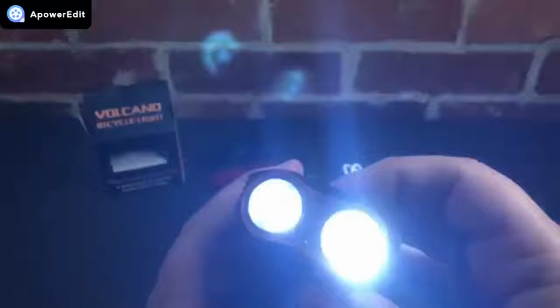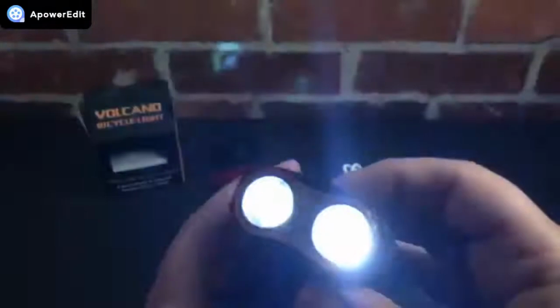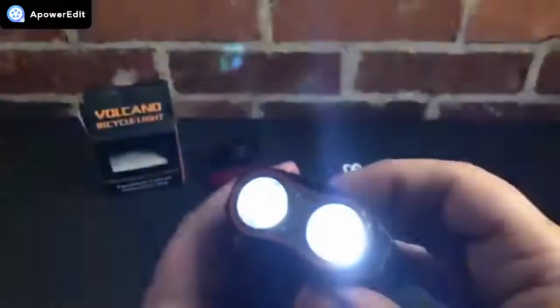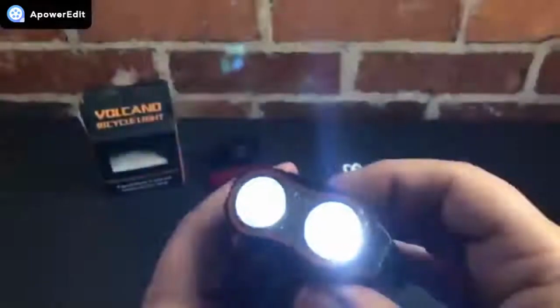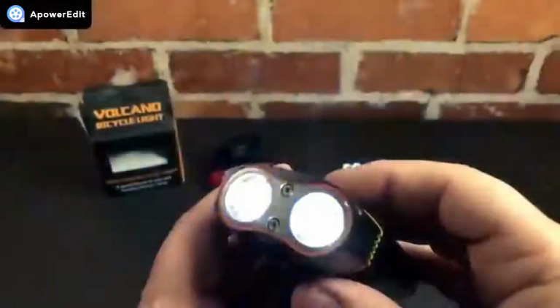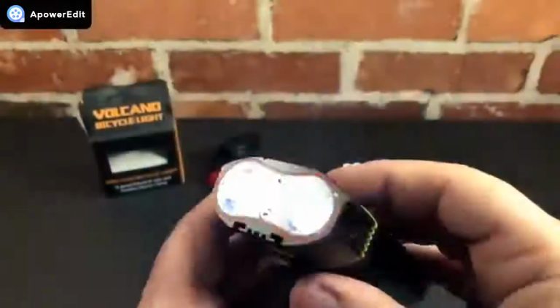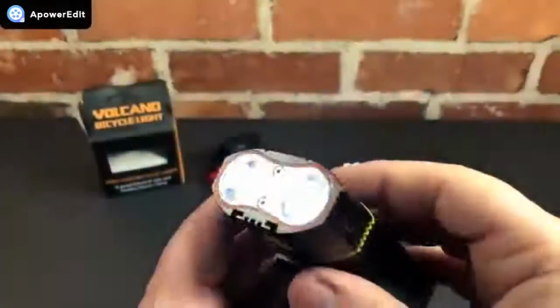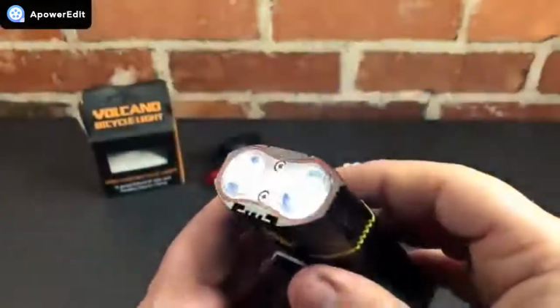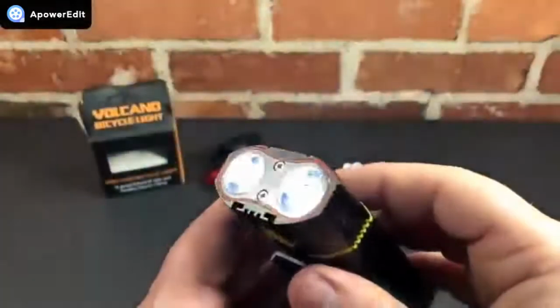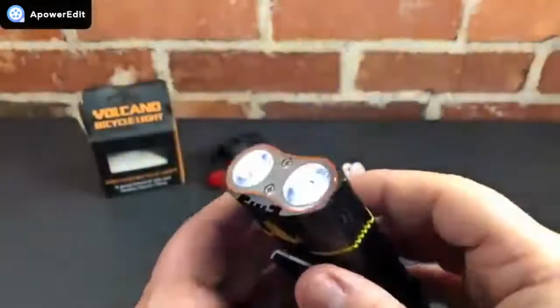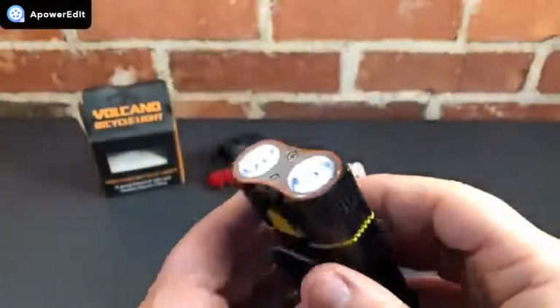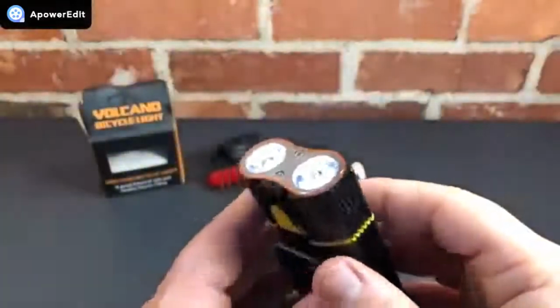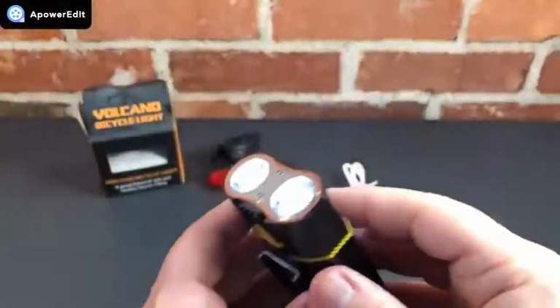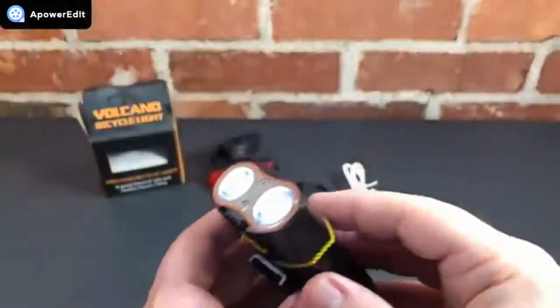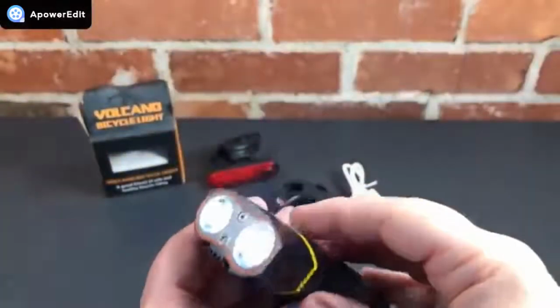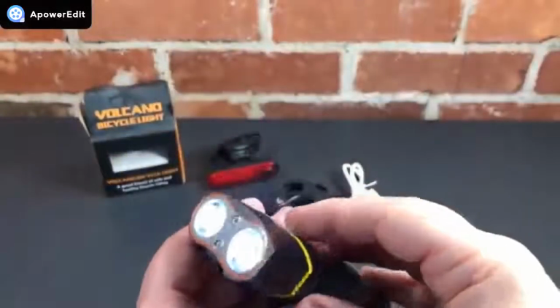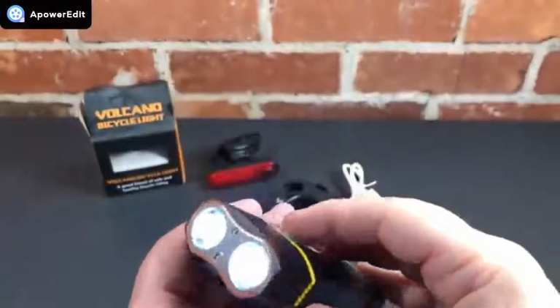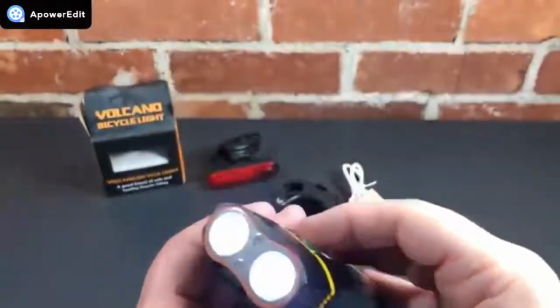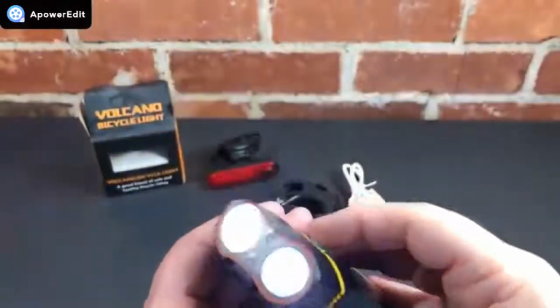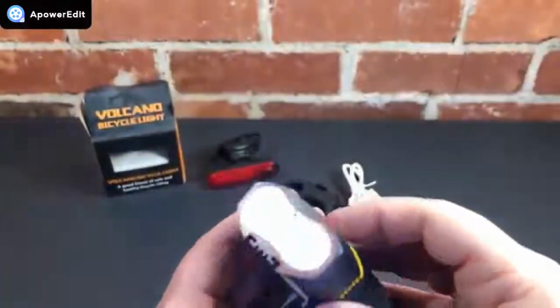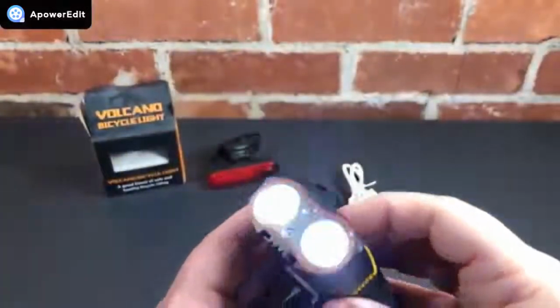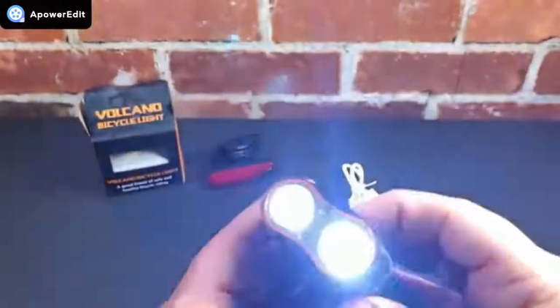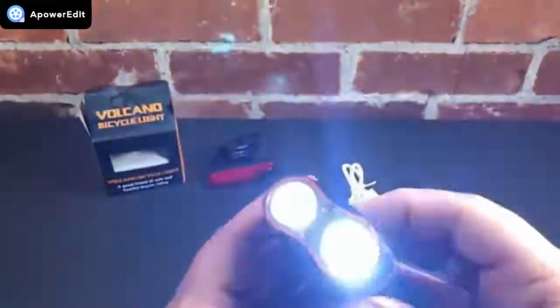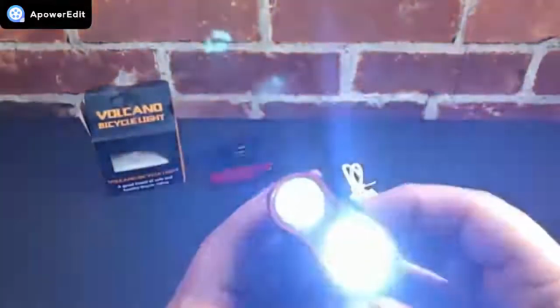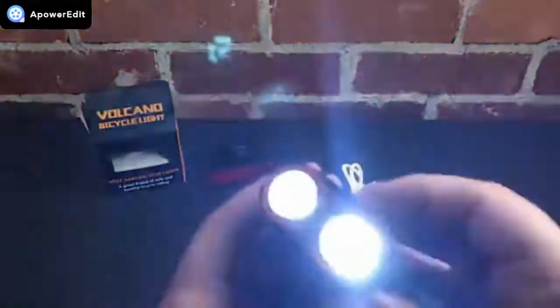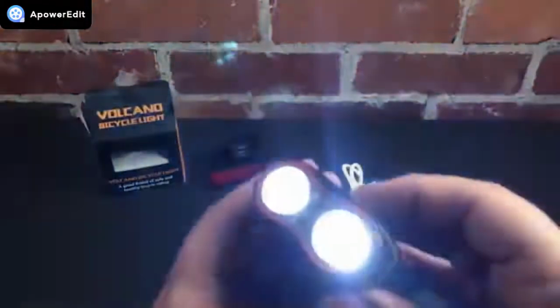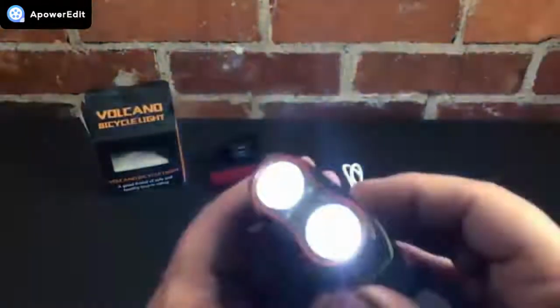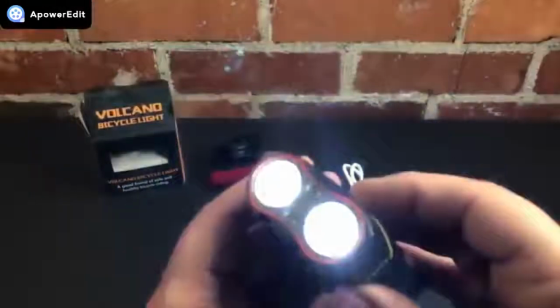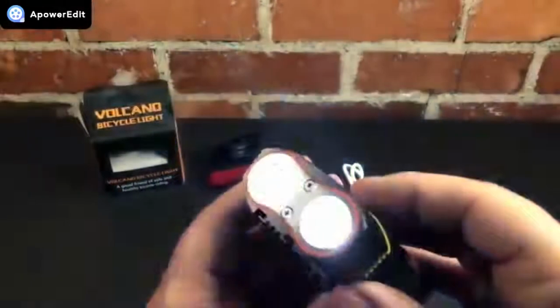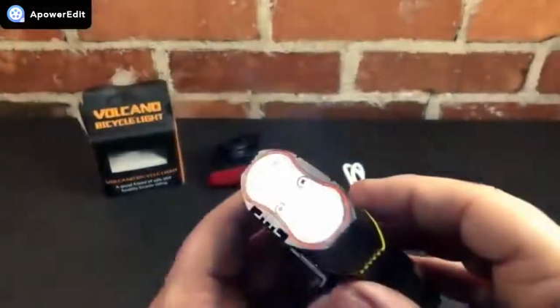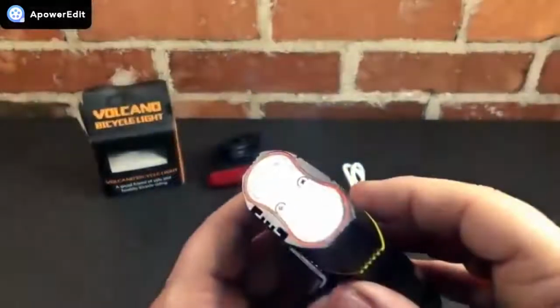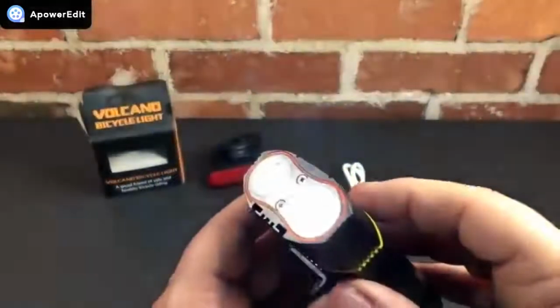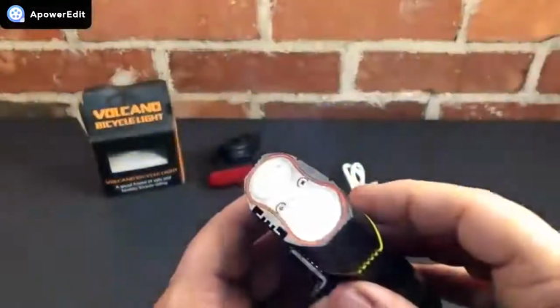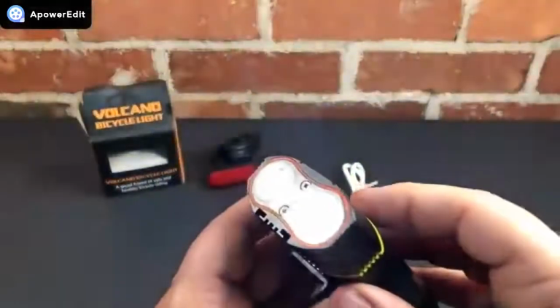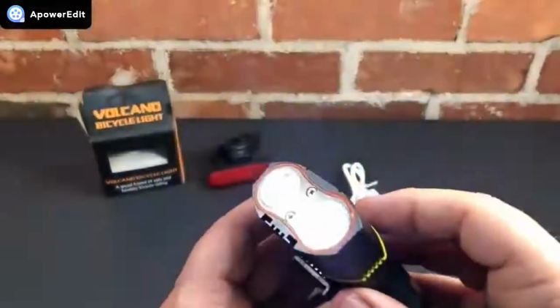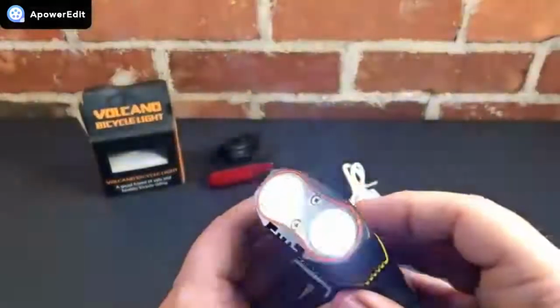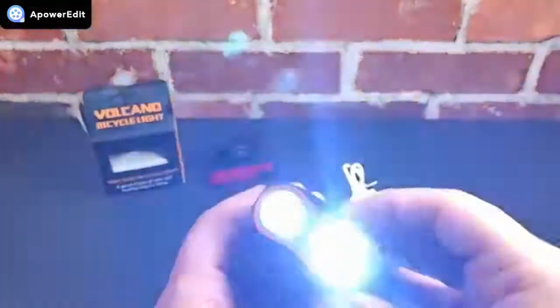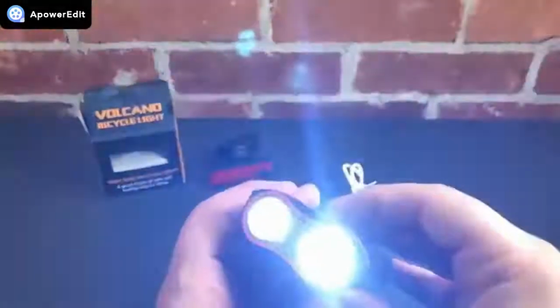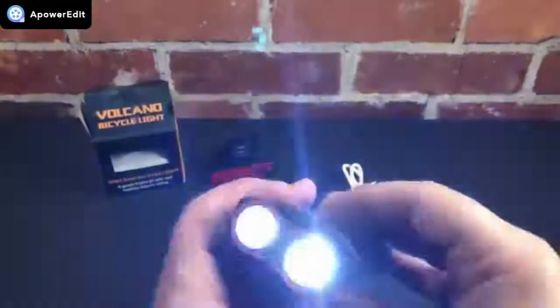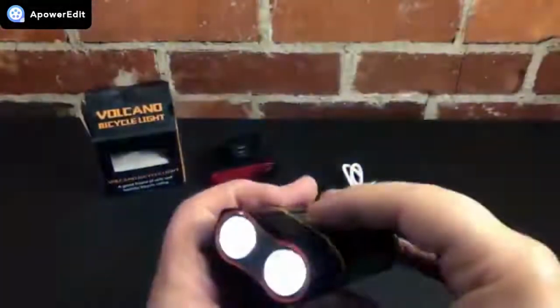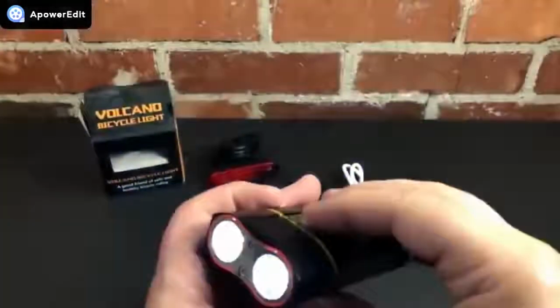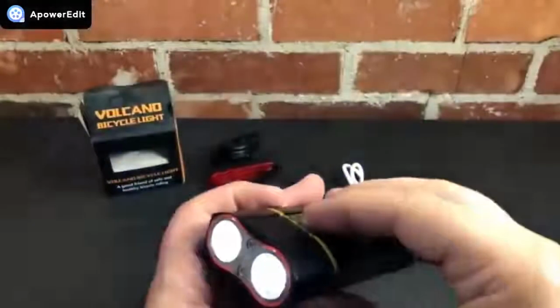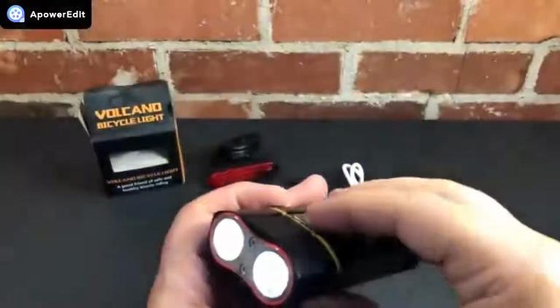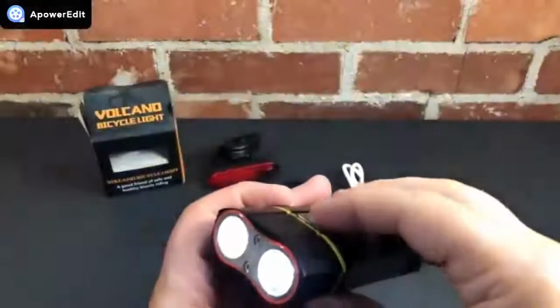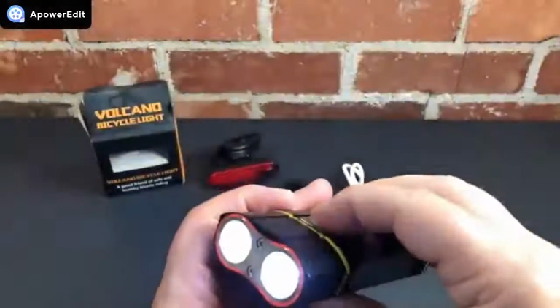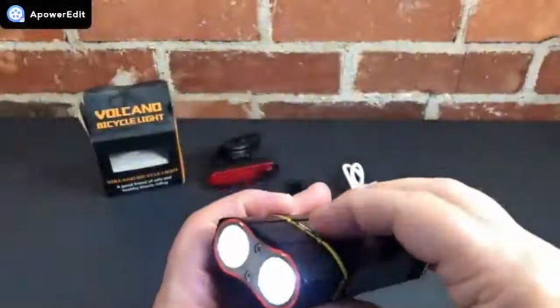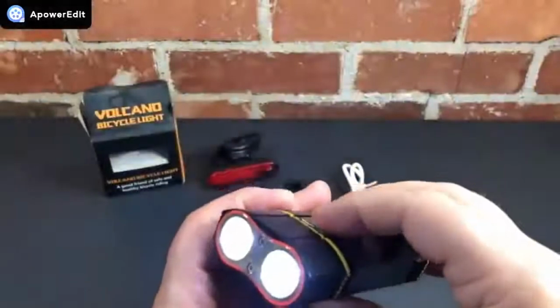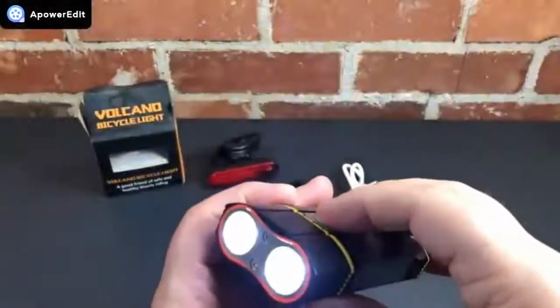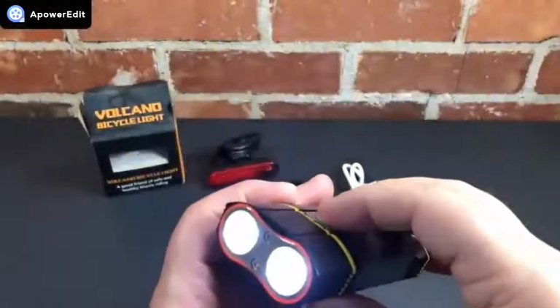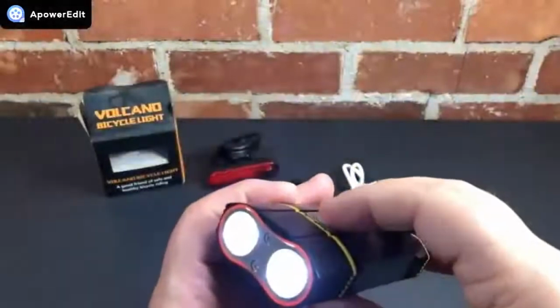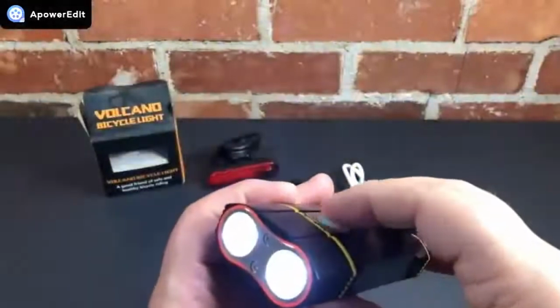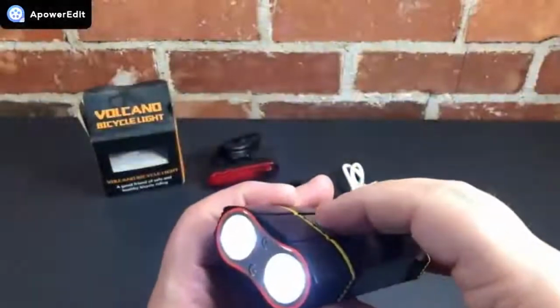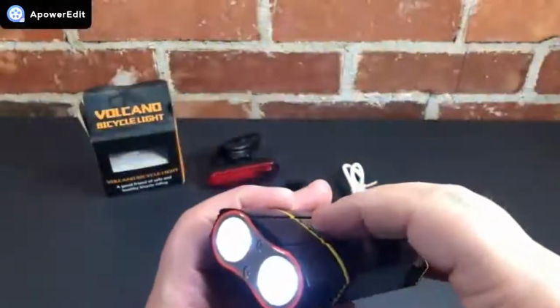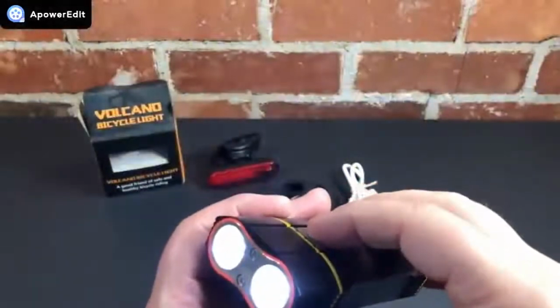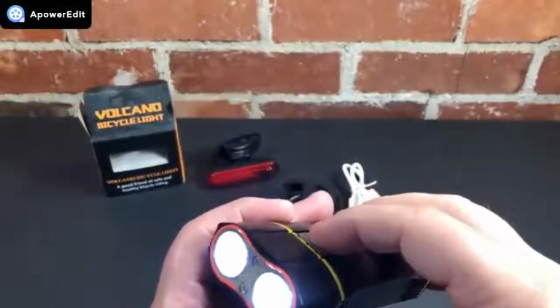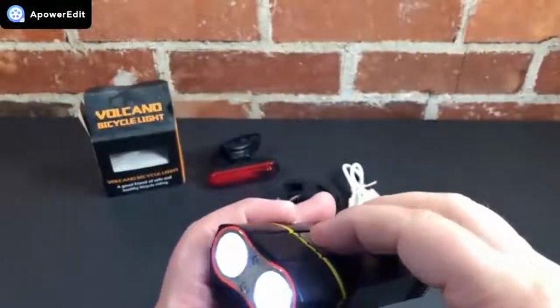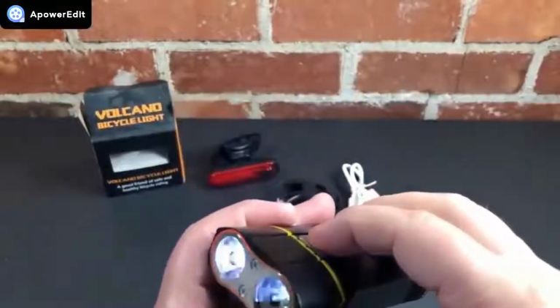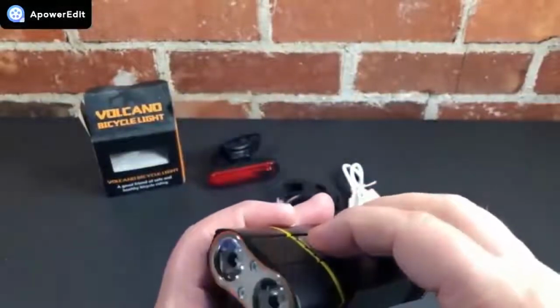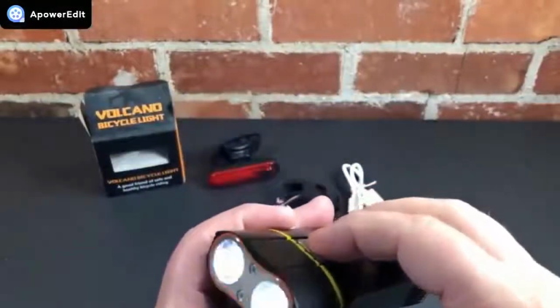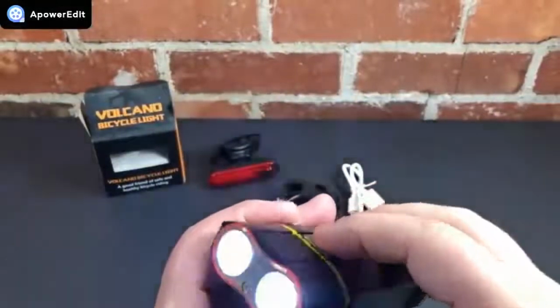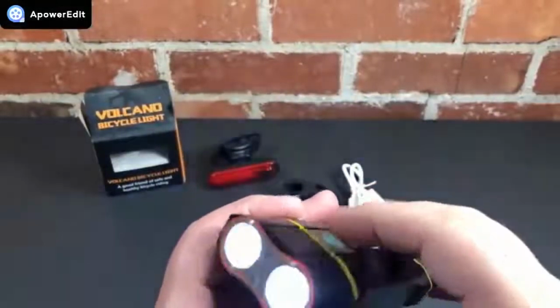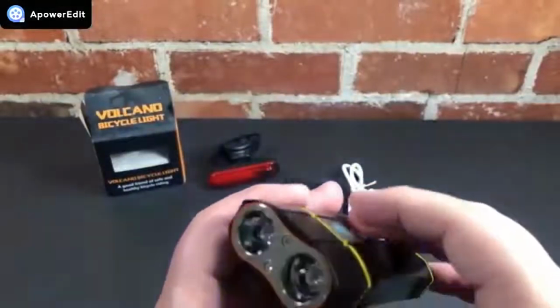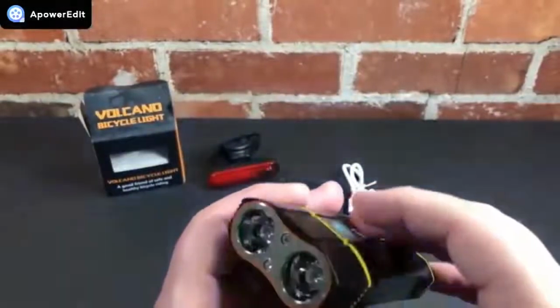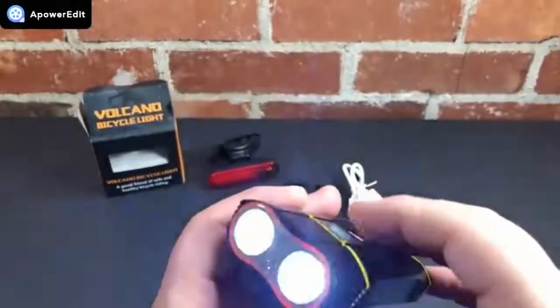This also had a charge out of the box, and wow, it's far brighter than I was expecting — especially when I look at it when I'm turning it on.